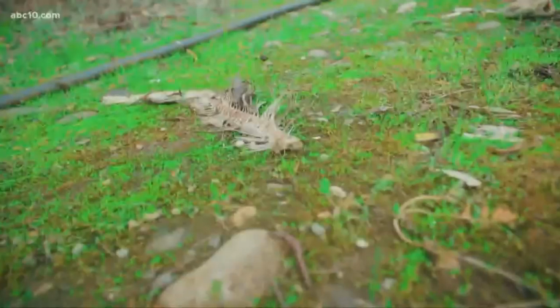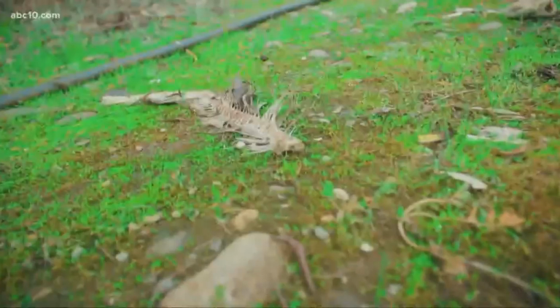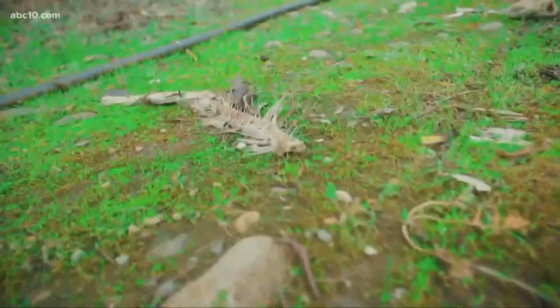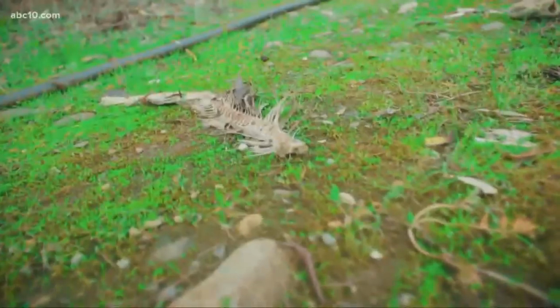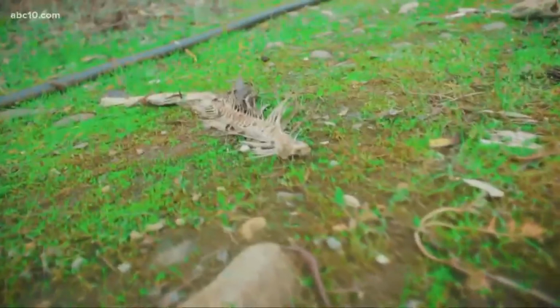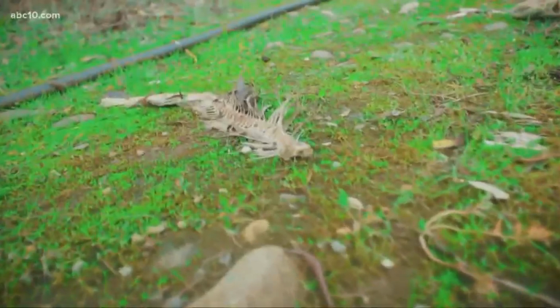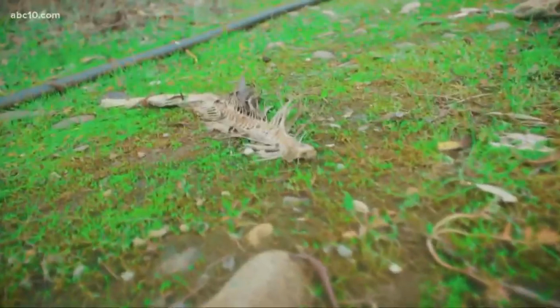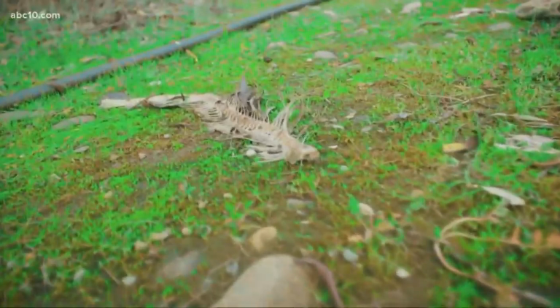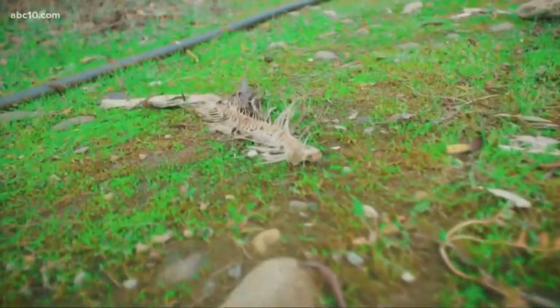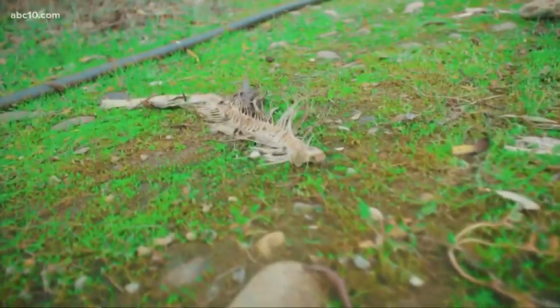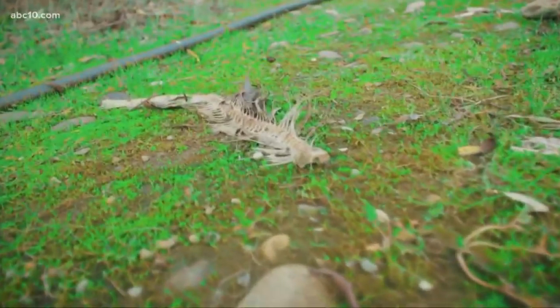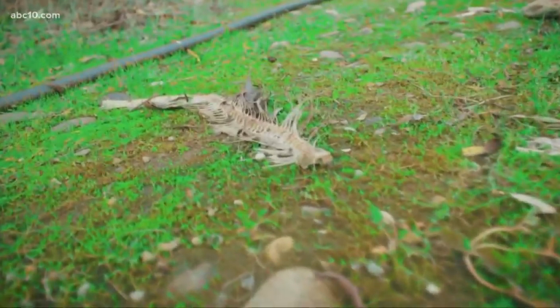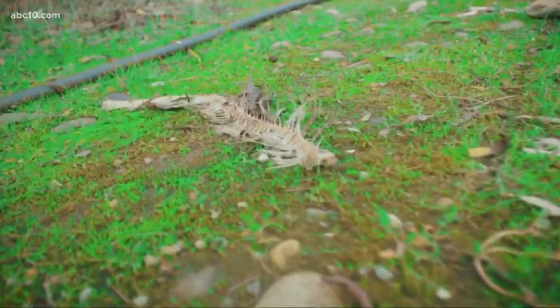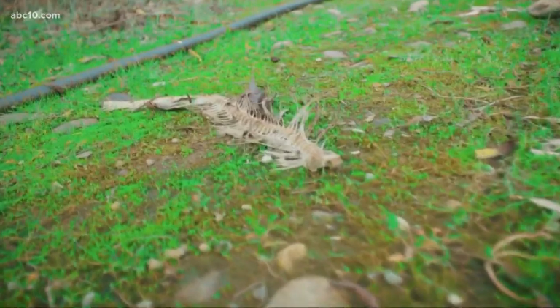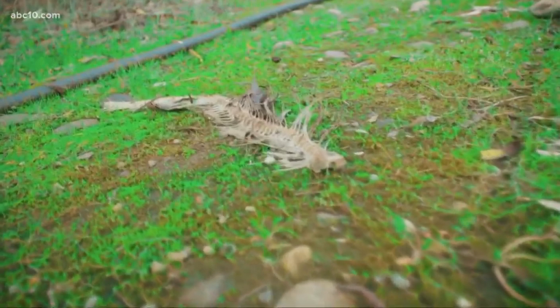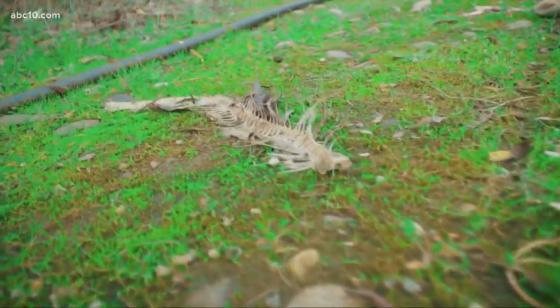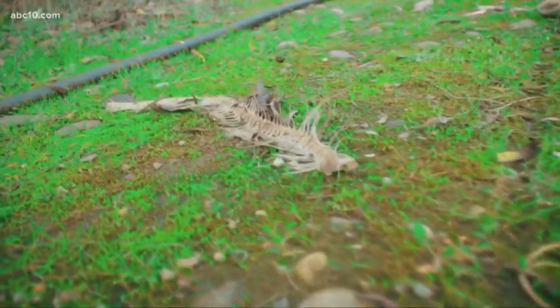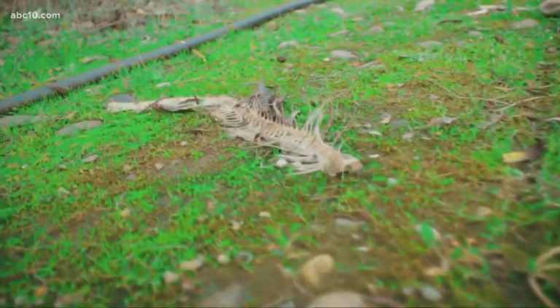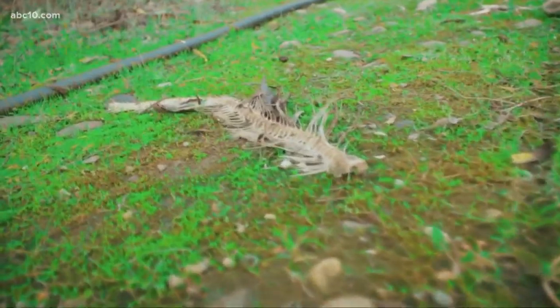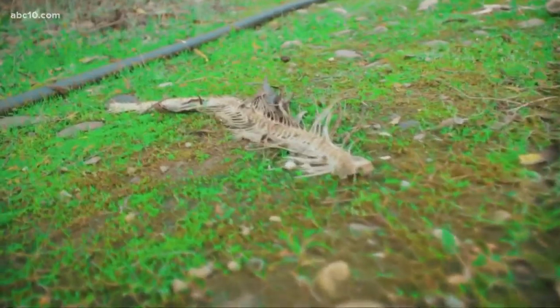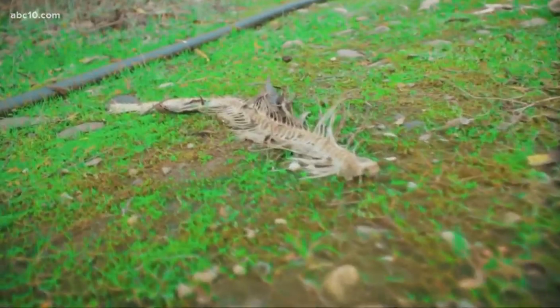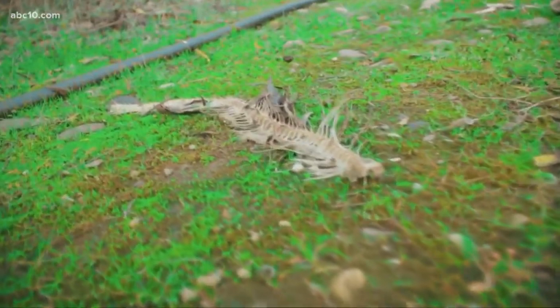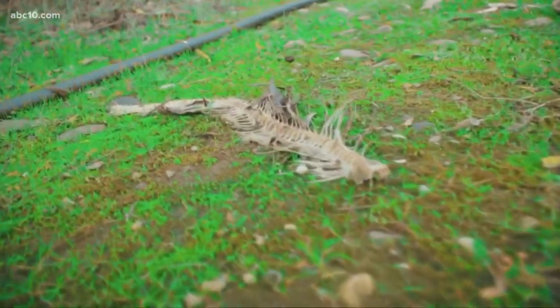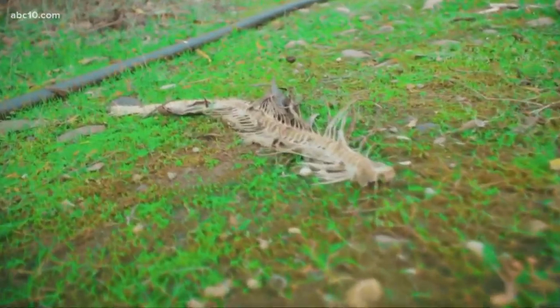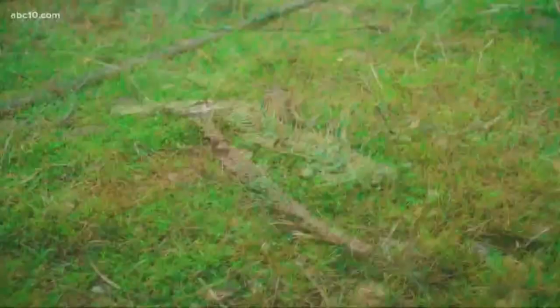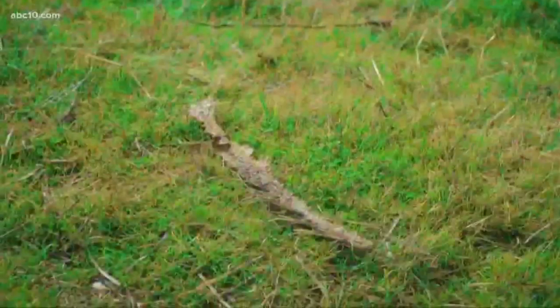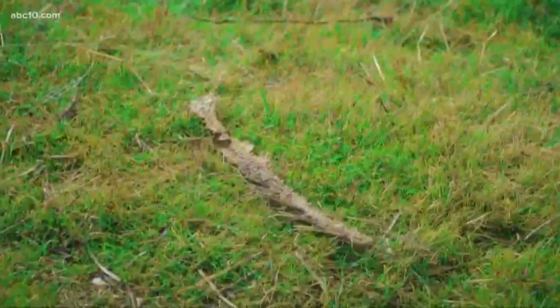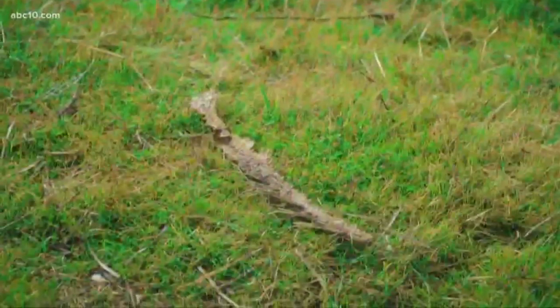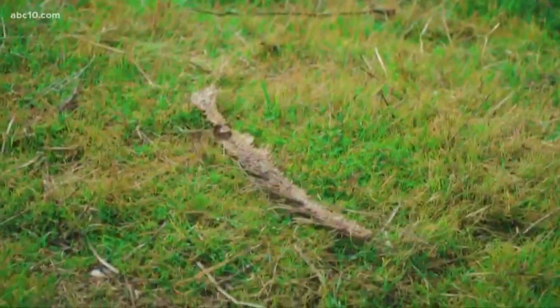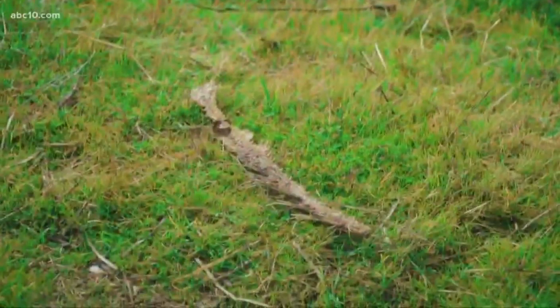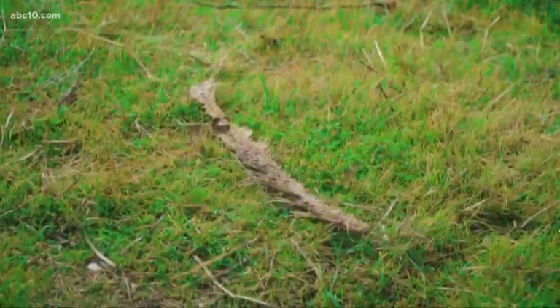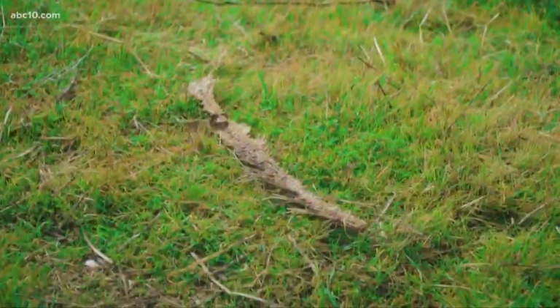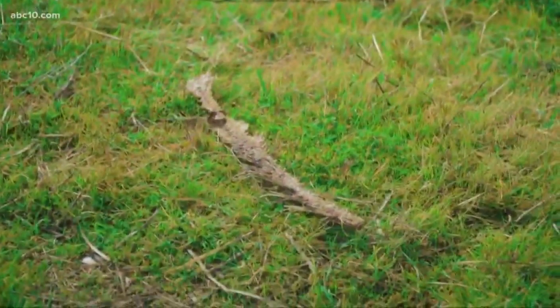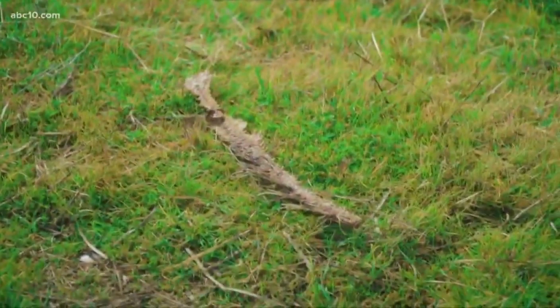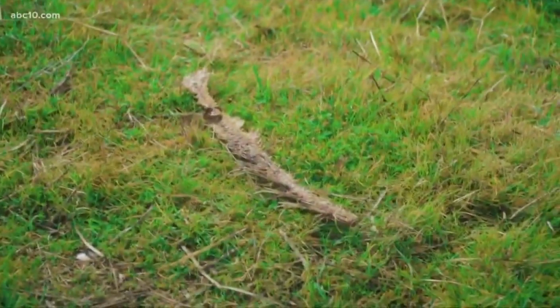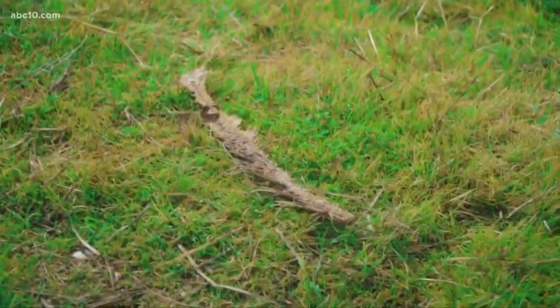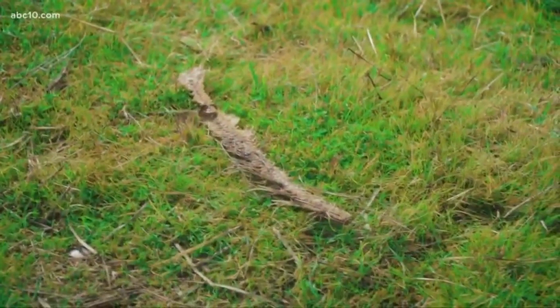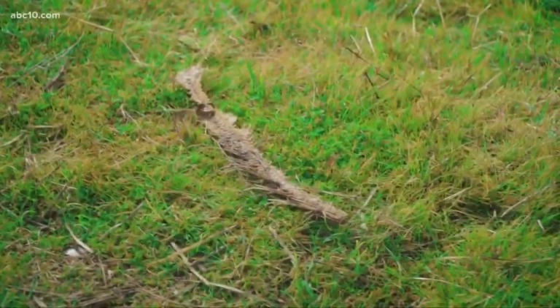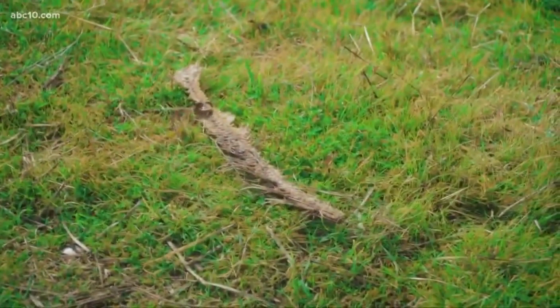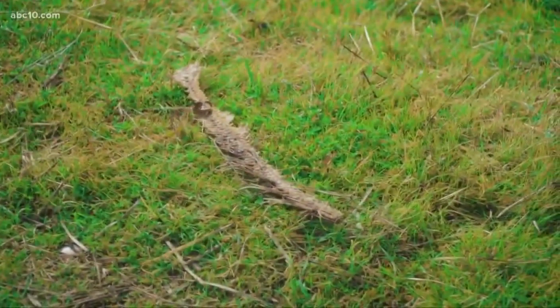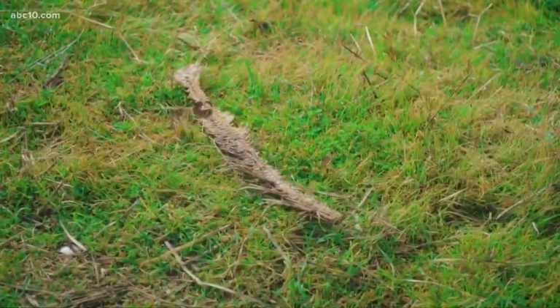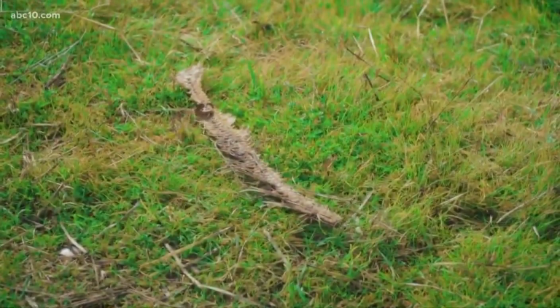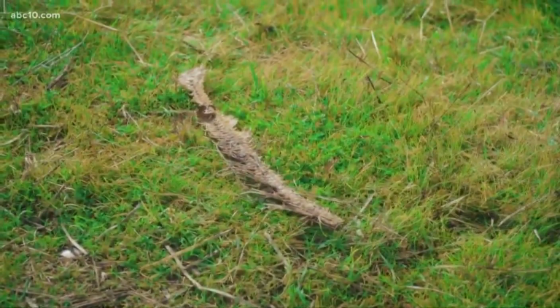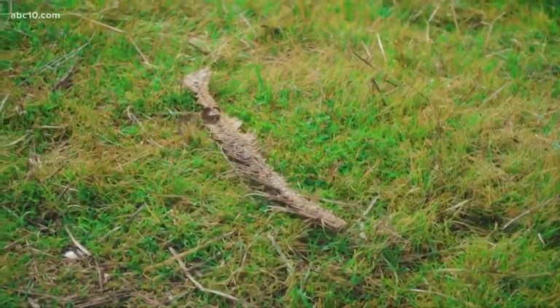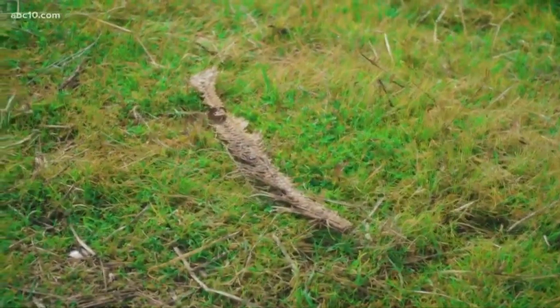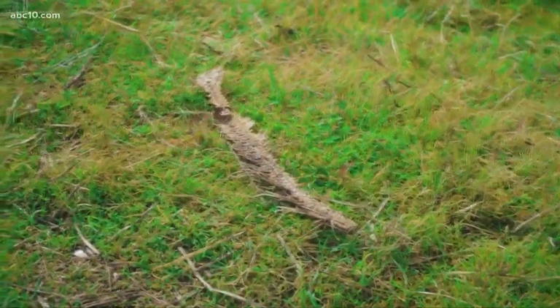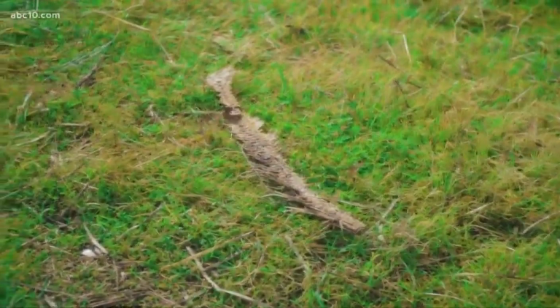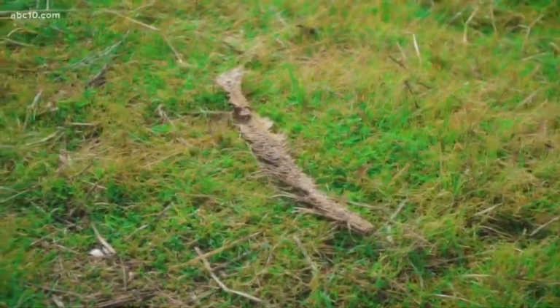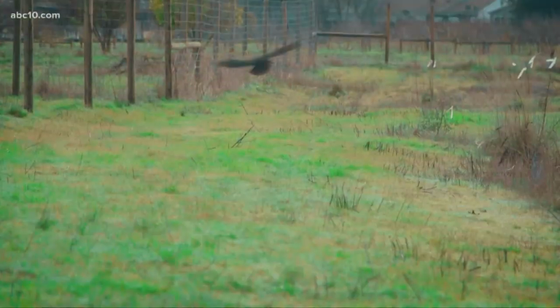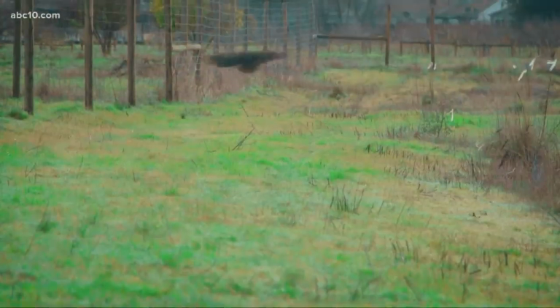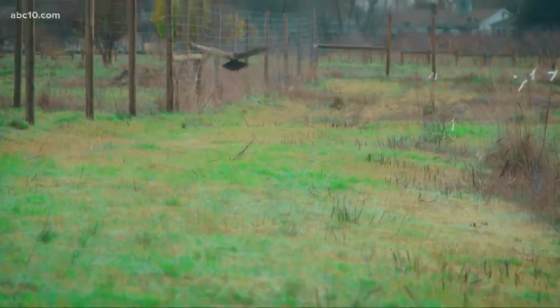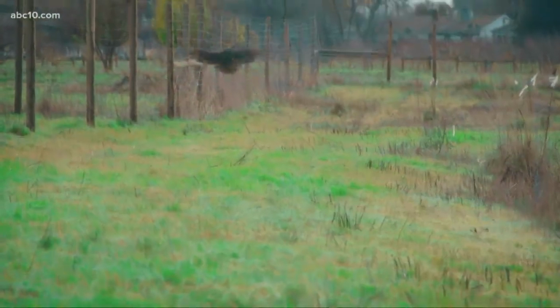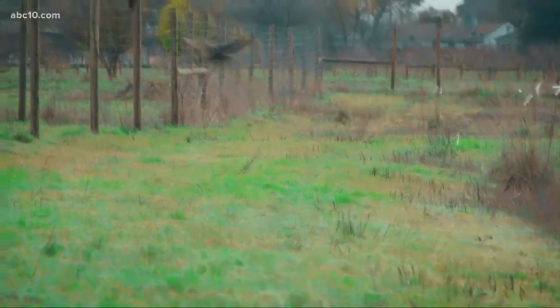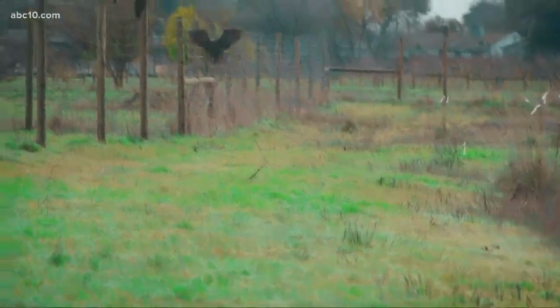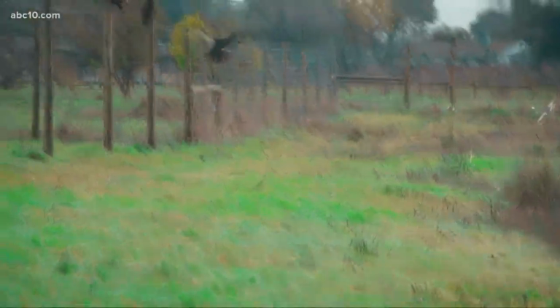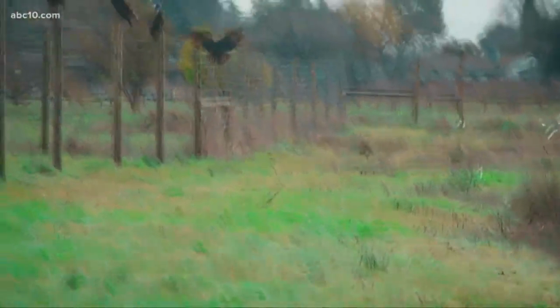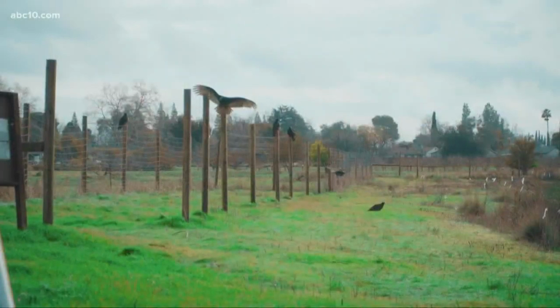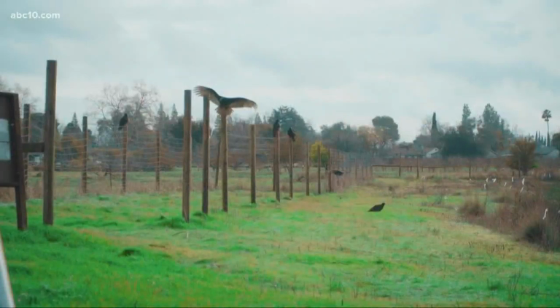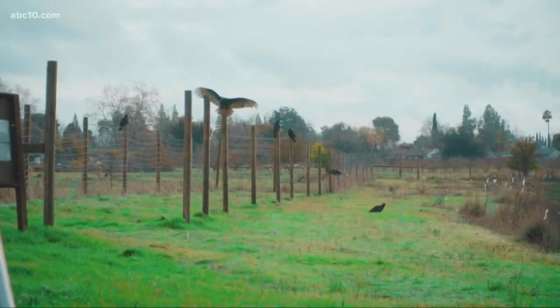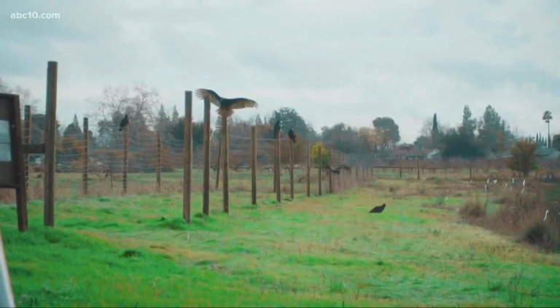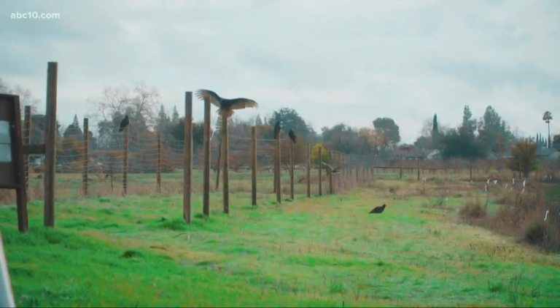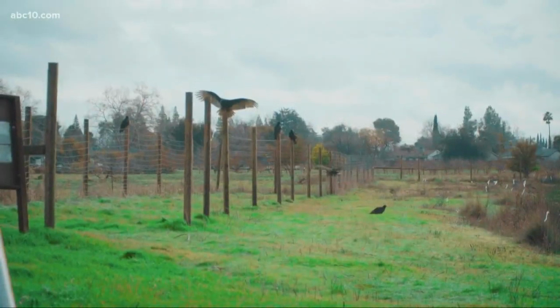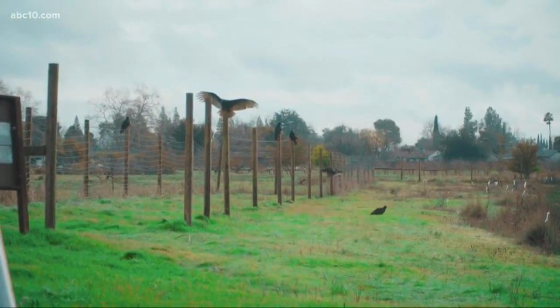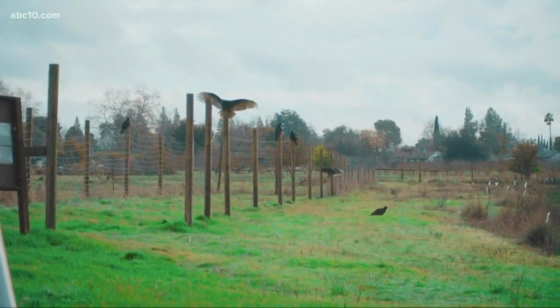More evidence of the dead salmon can be found lying all over Cordova Creek. And take a look at these turkey vultures — it's a salmon buffet out here.